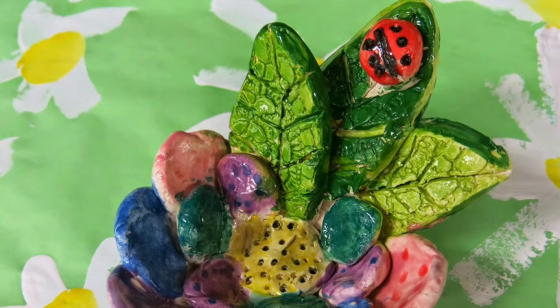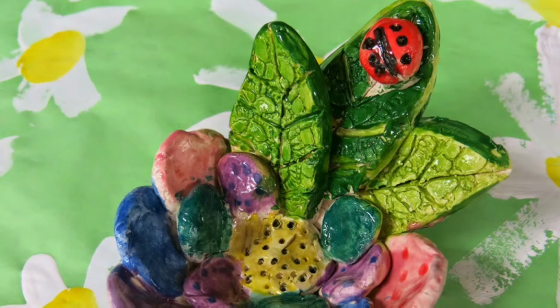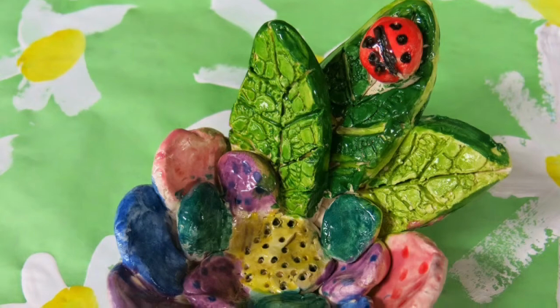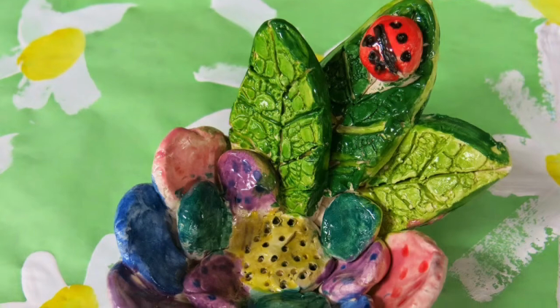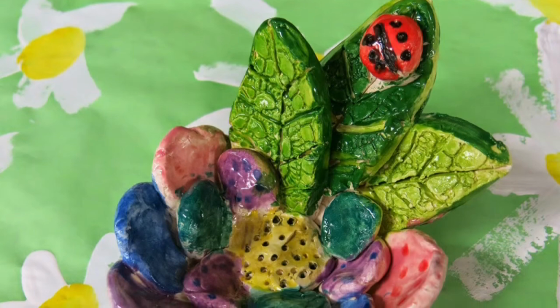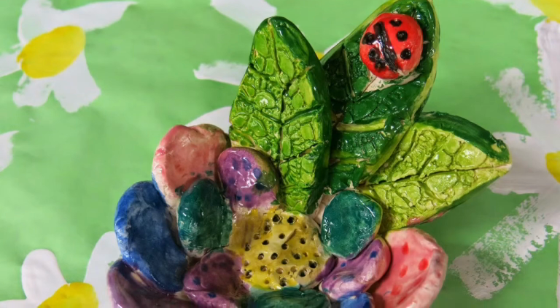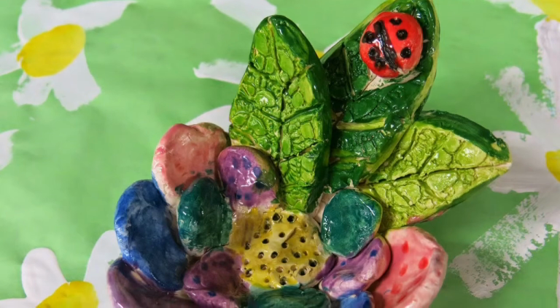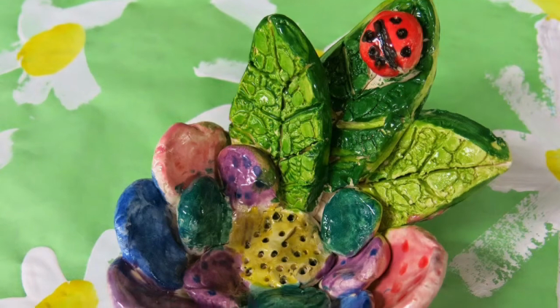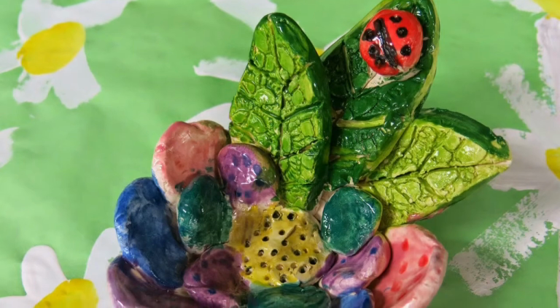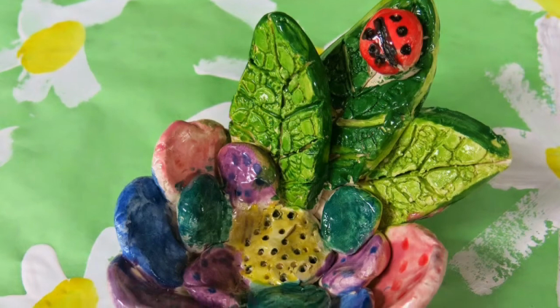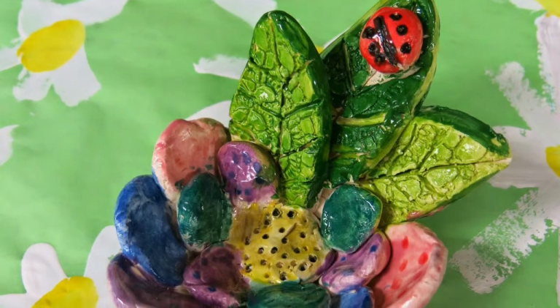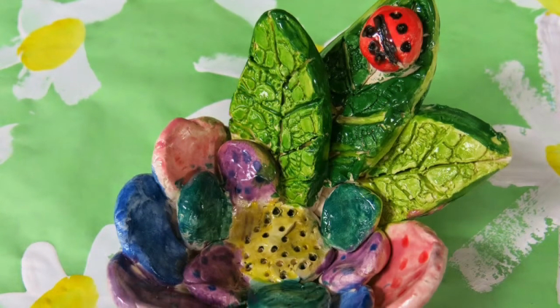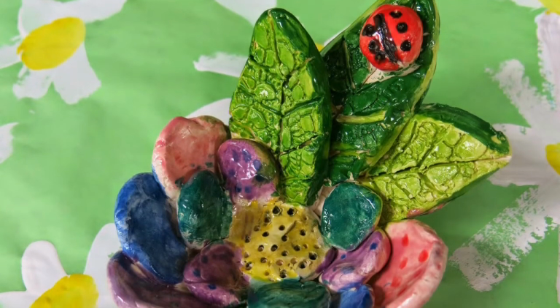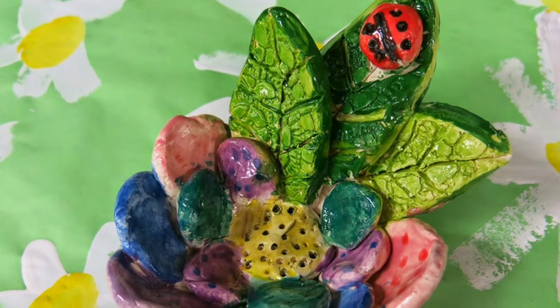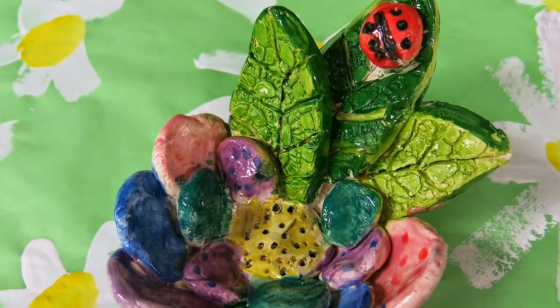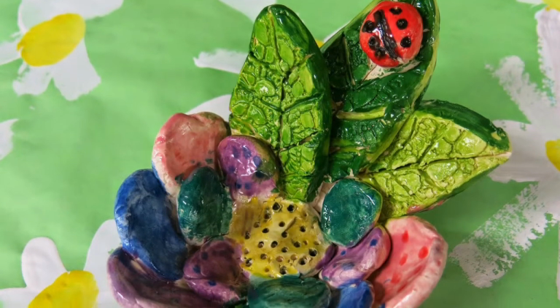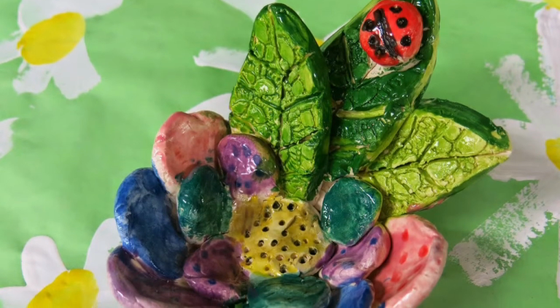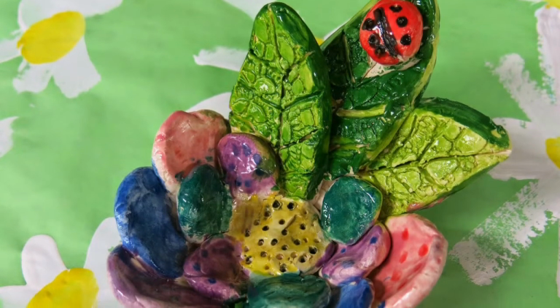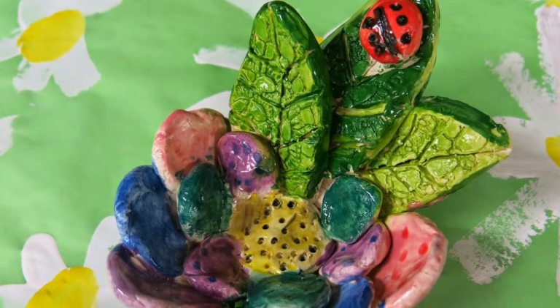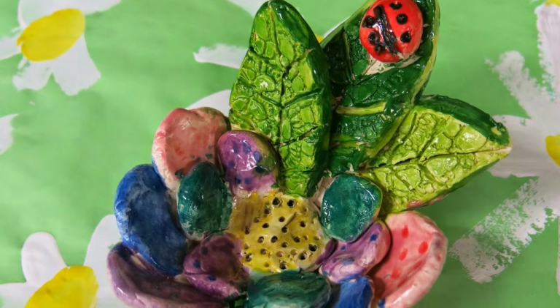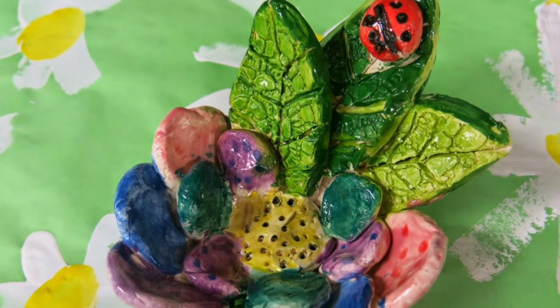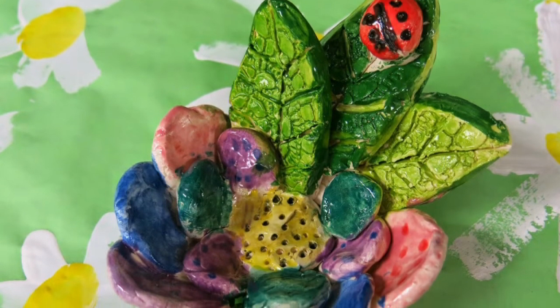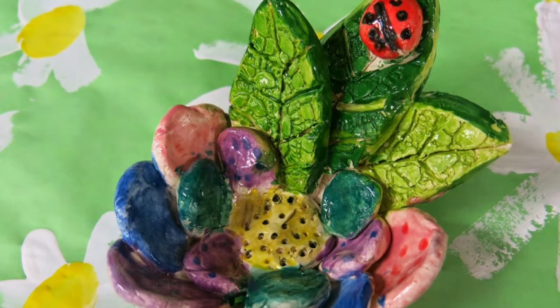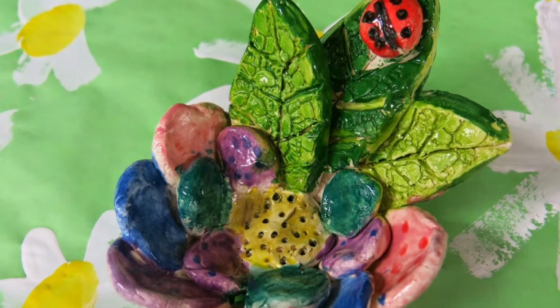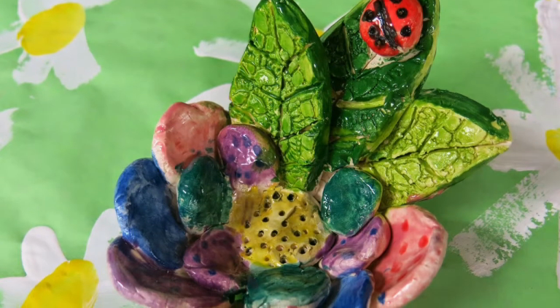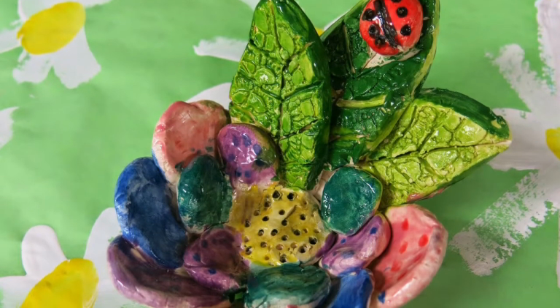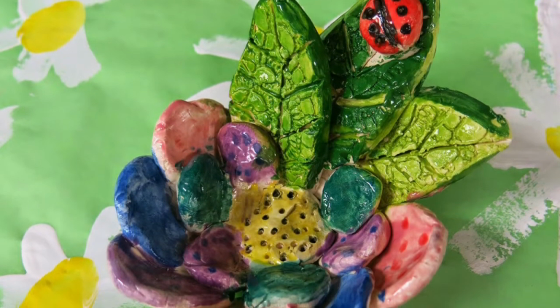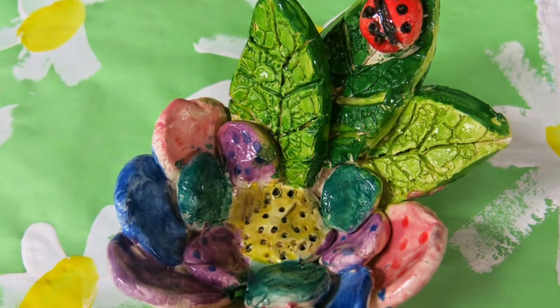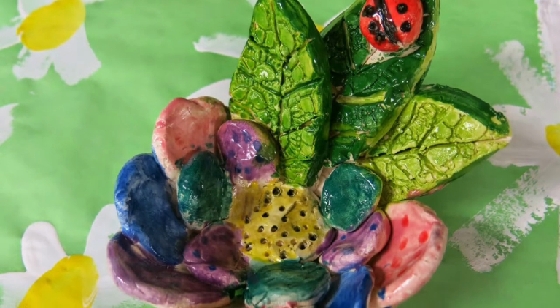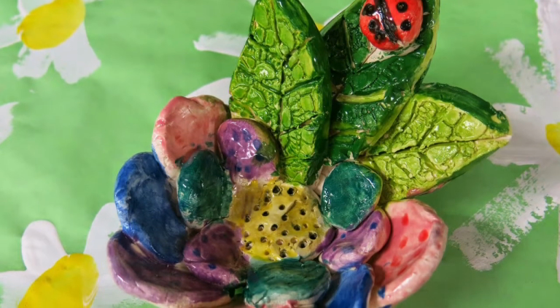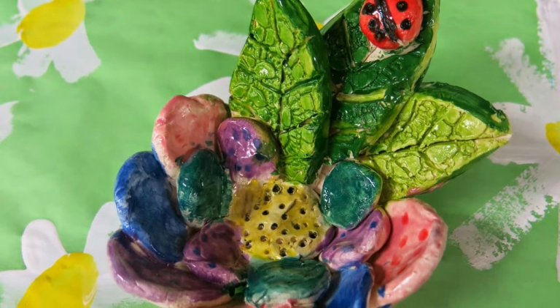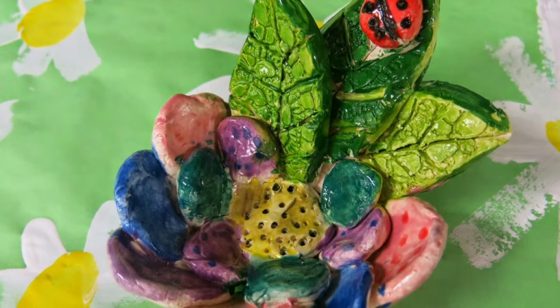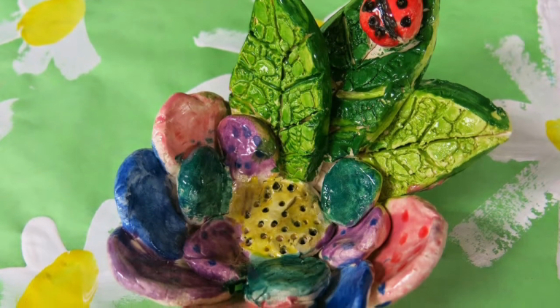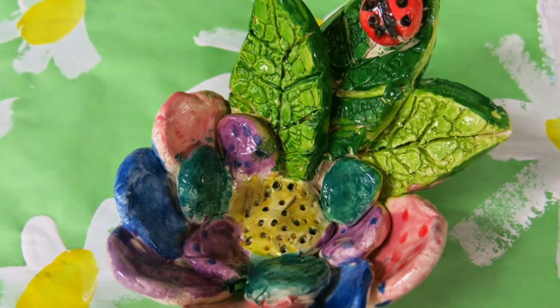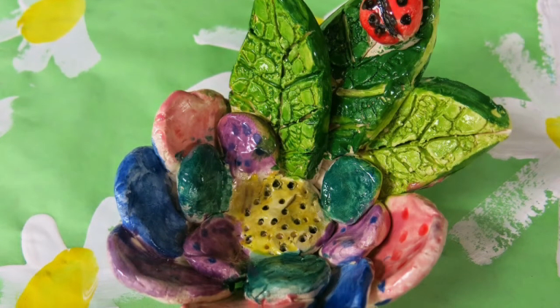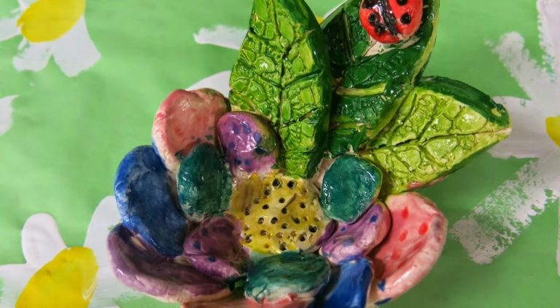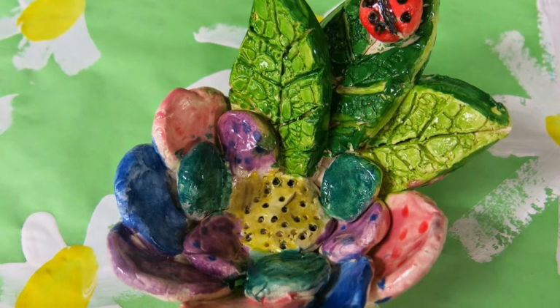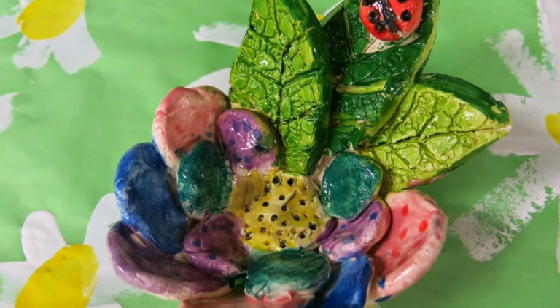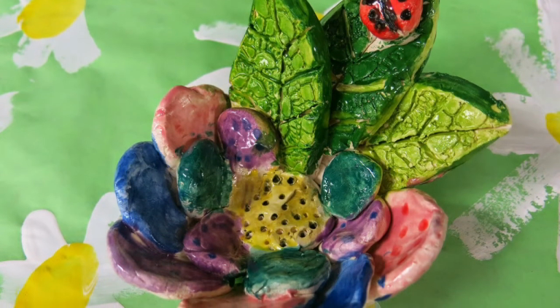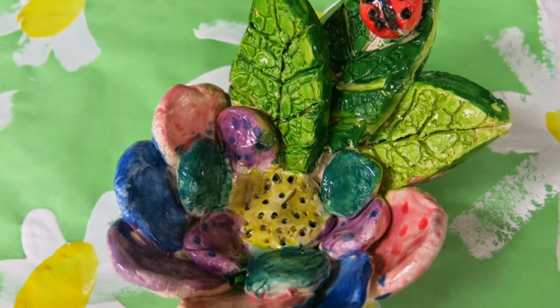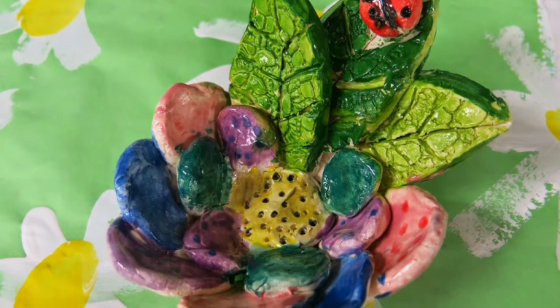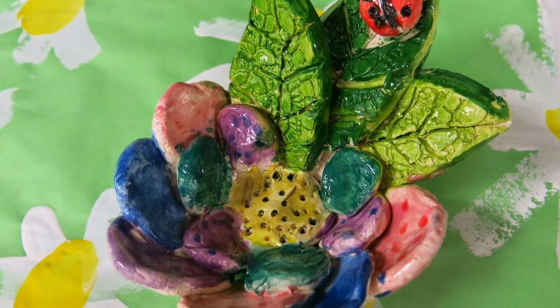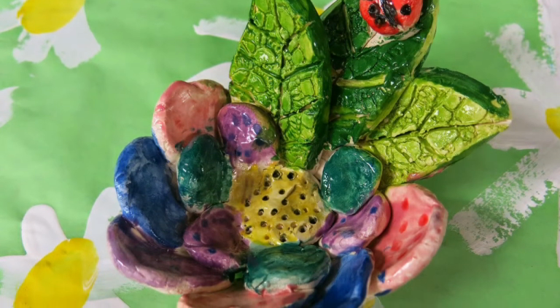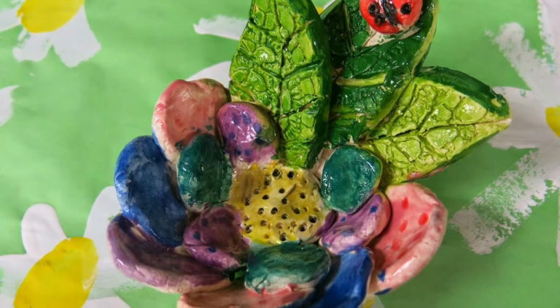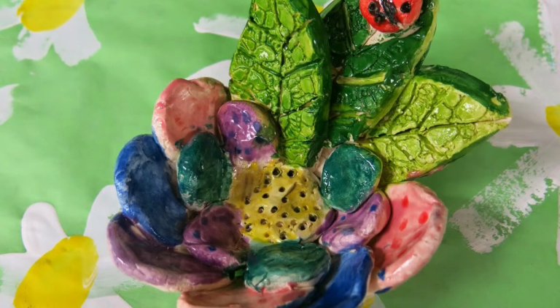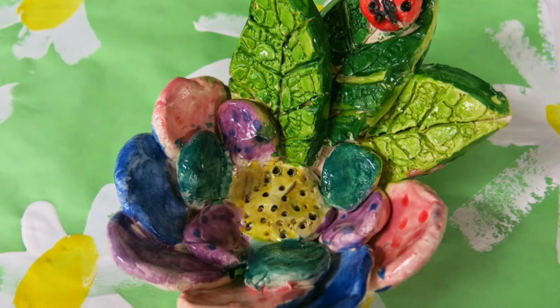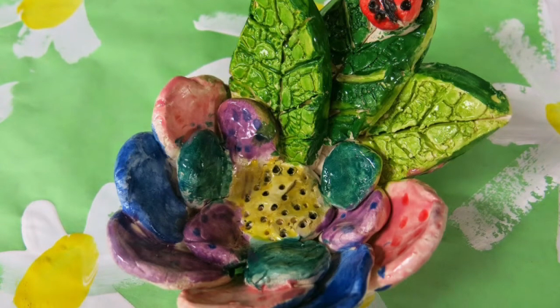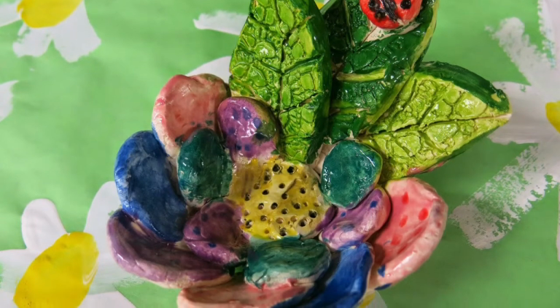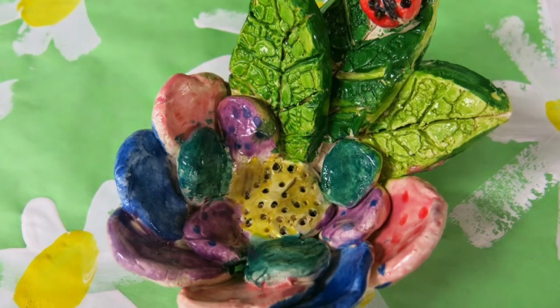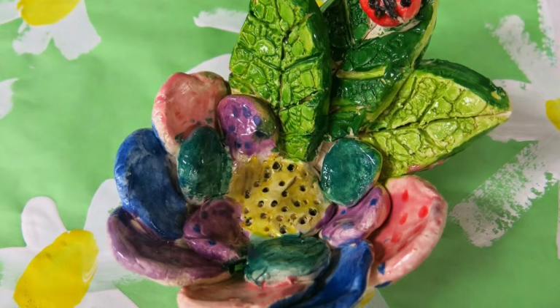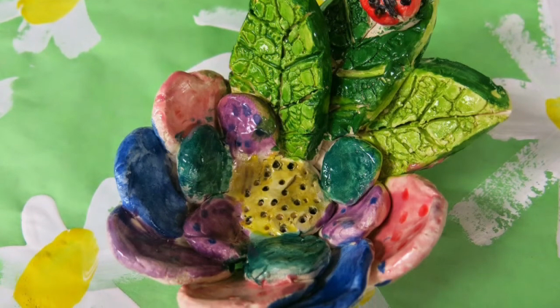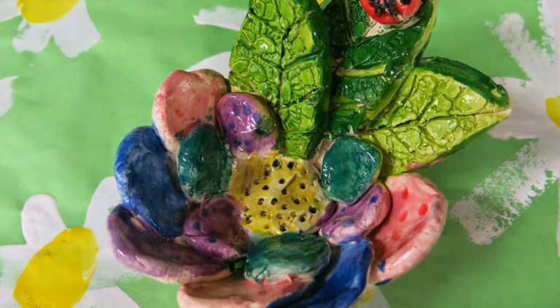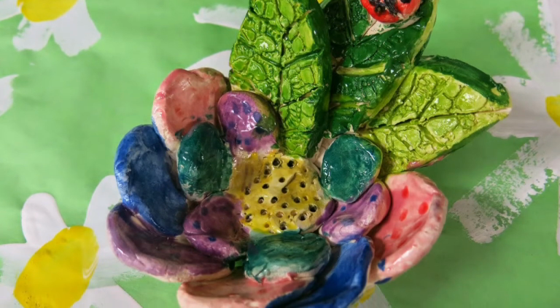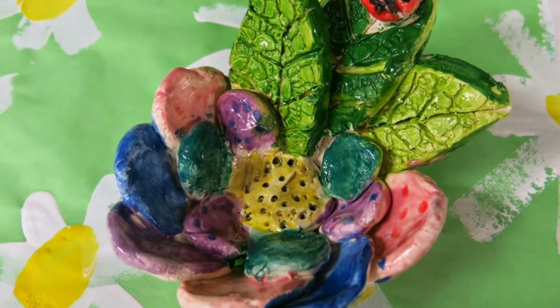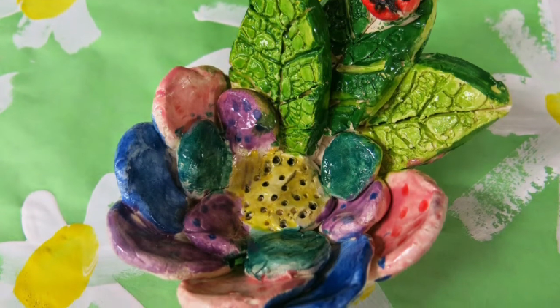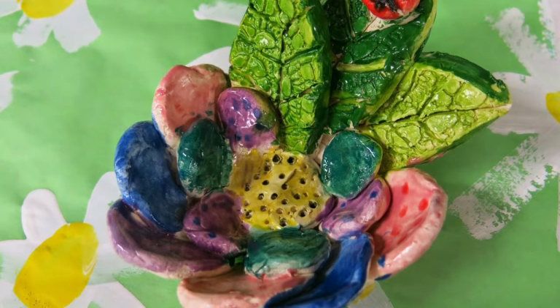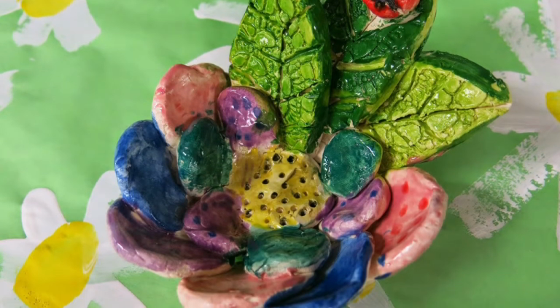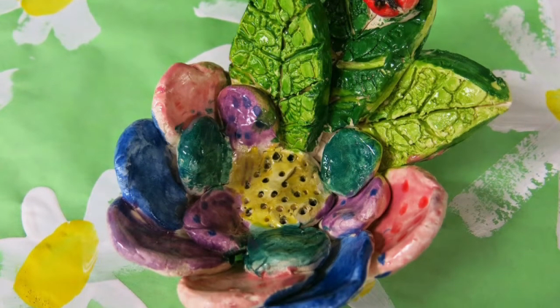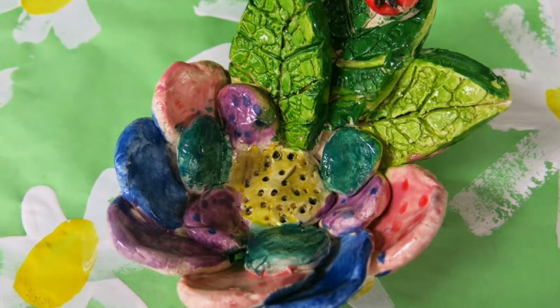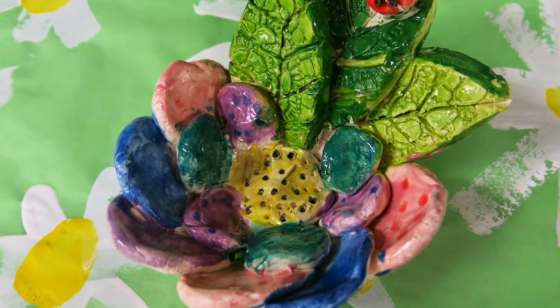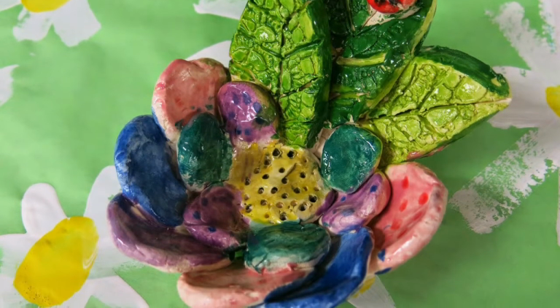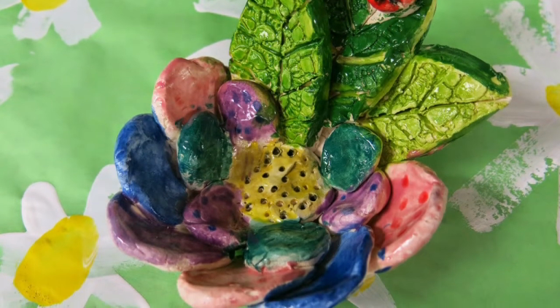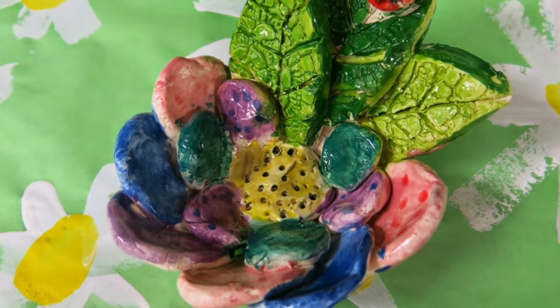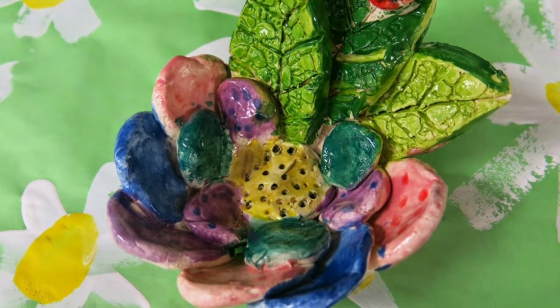Hello my most amazing artists. We are going to be creating a clay flower today for springtime.